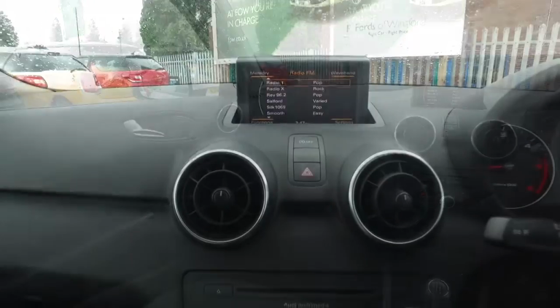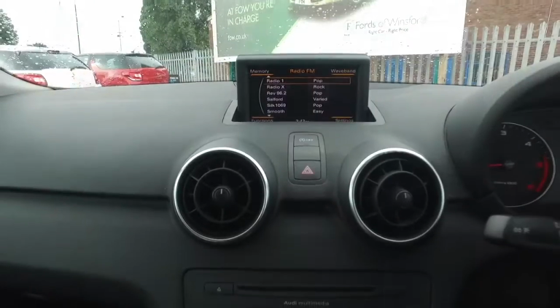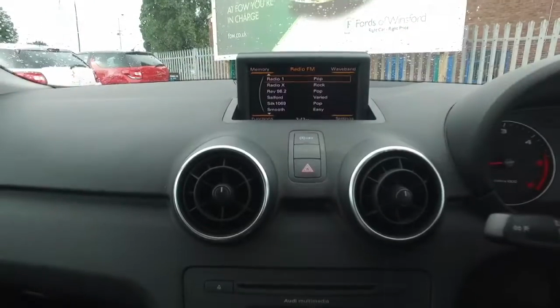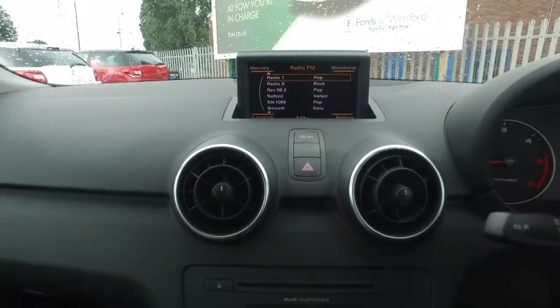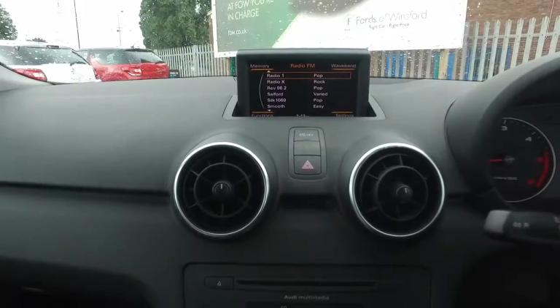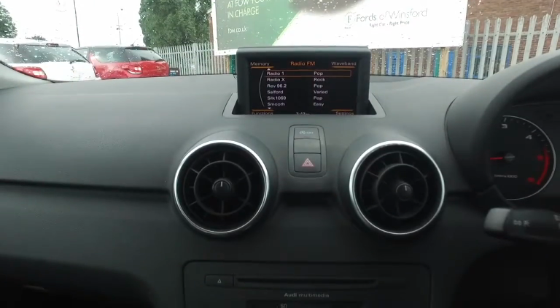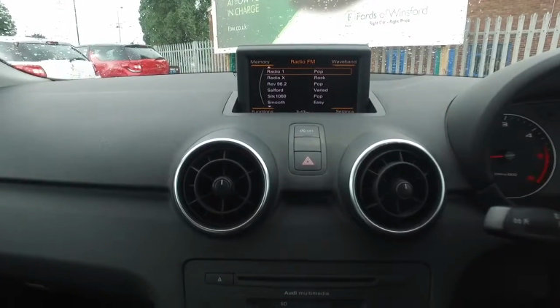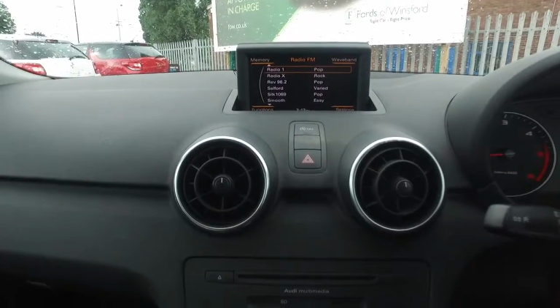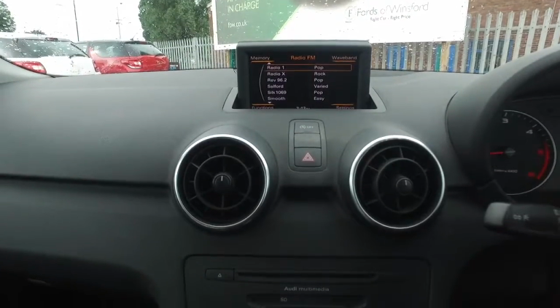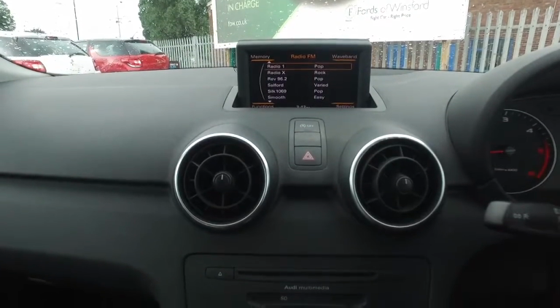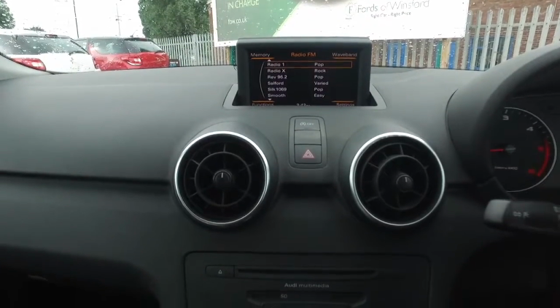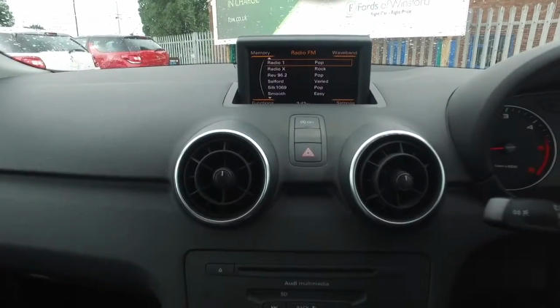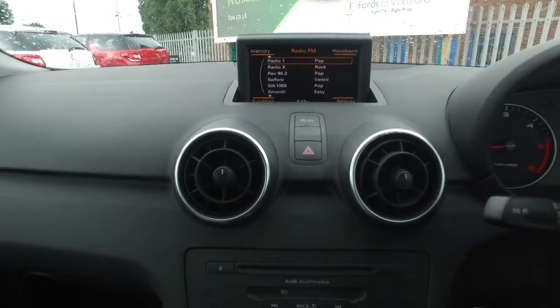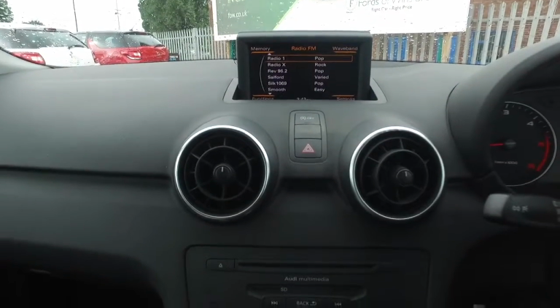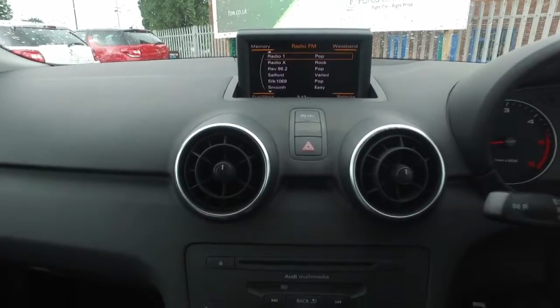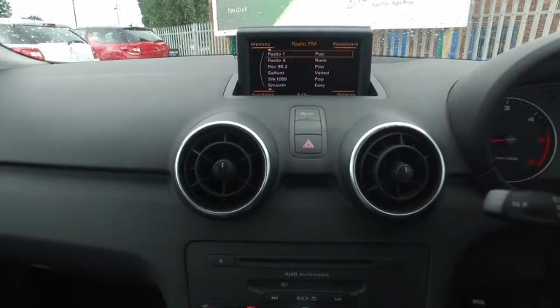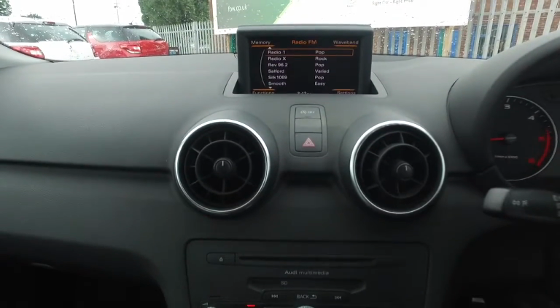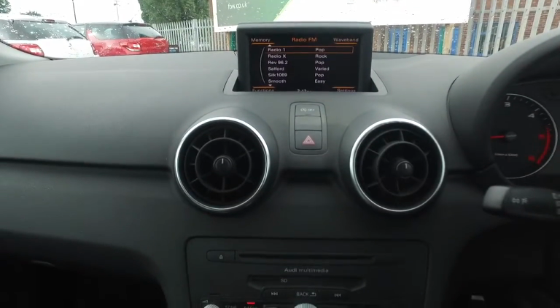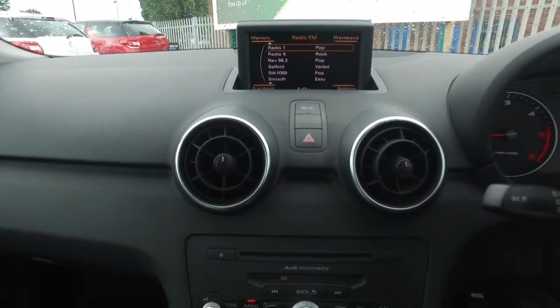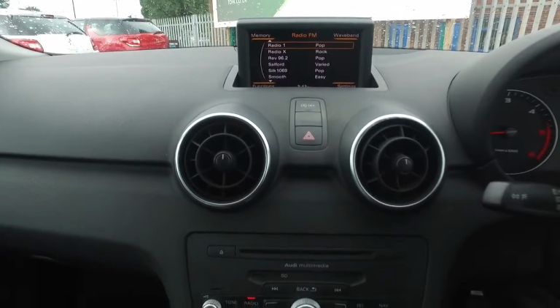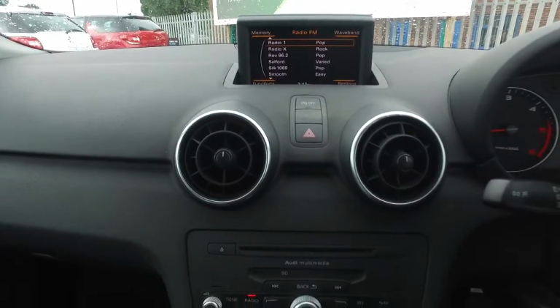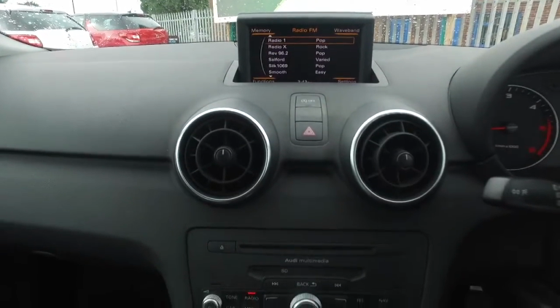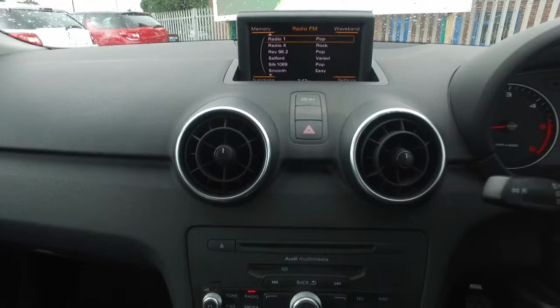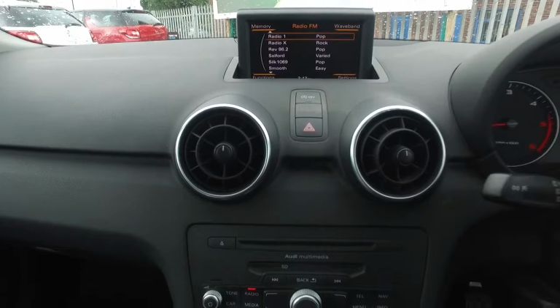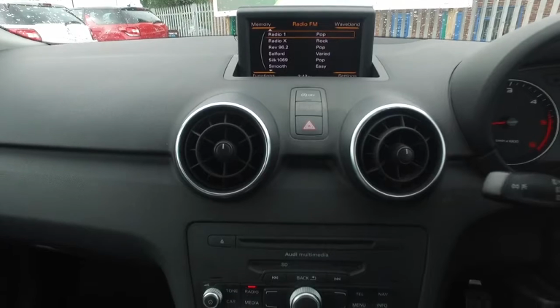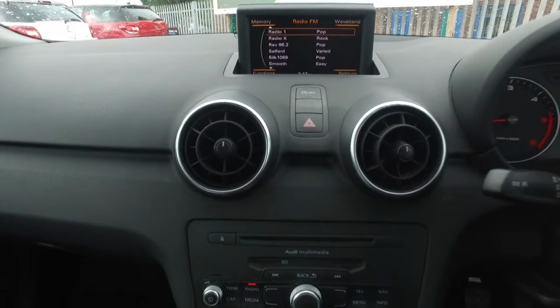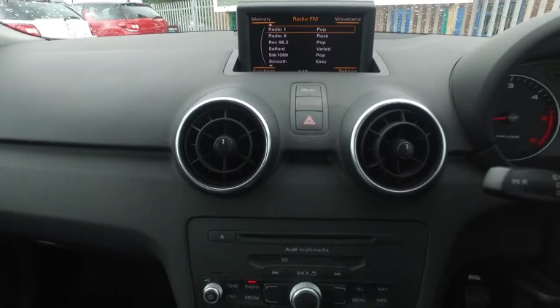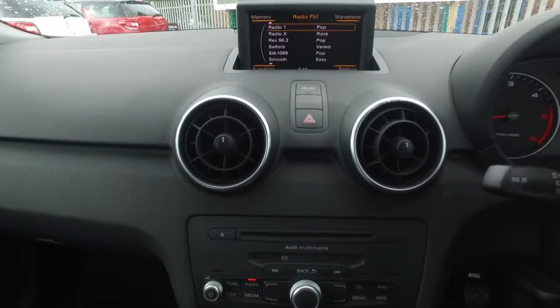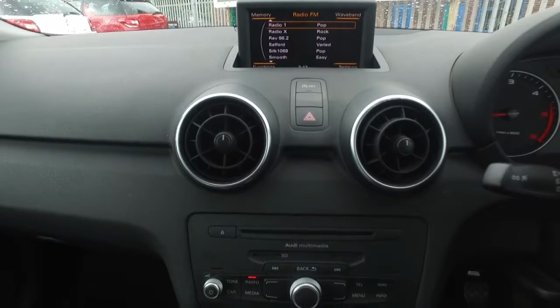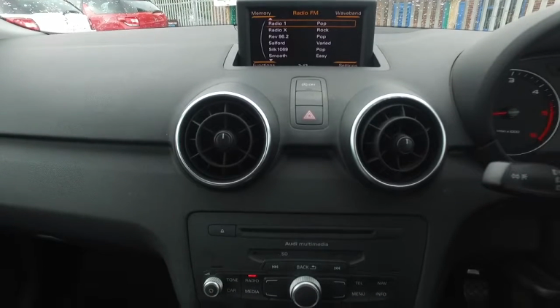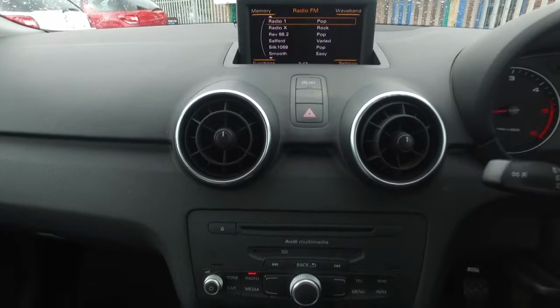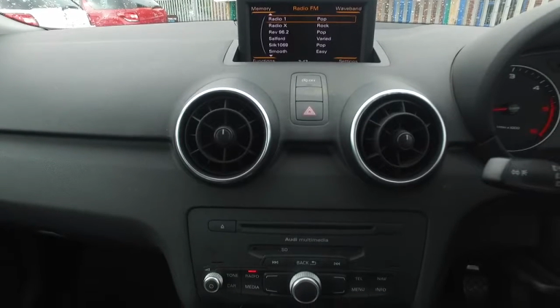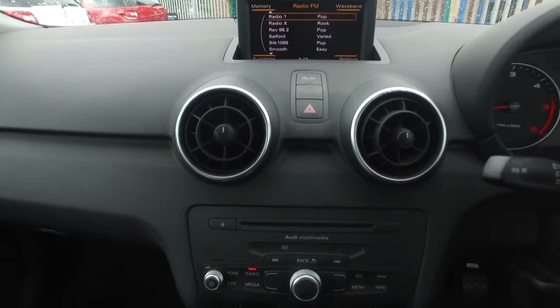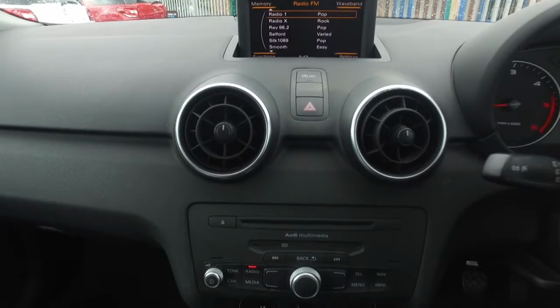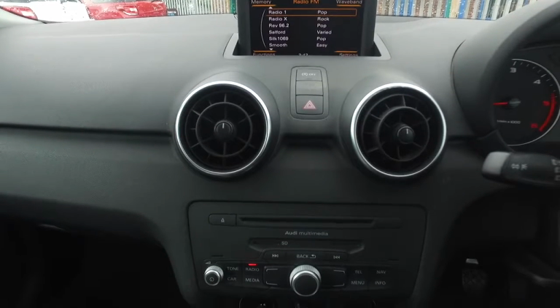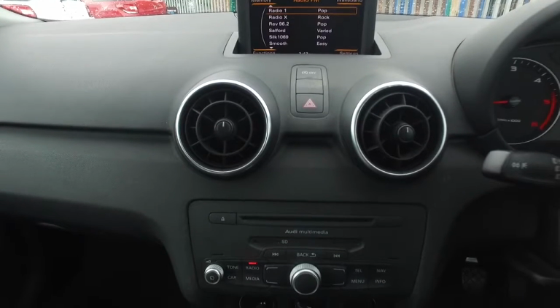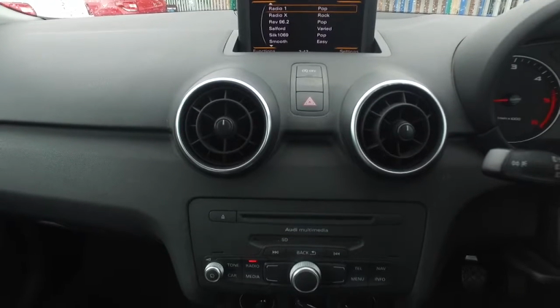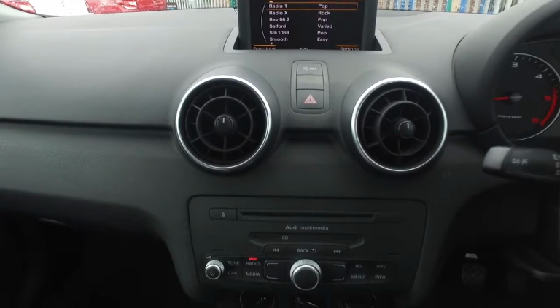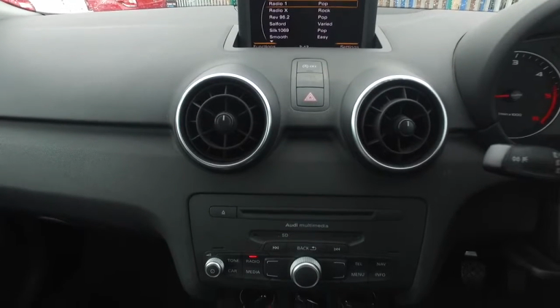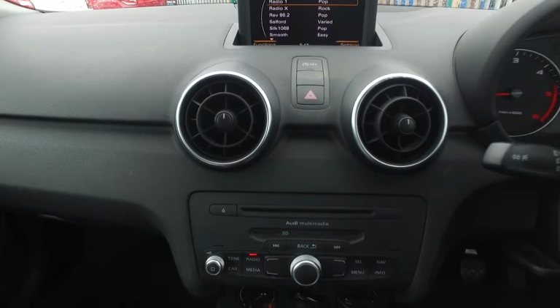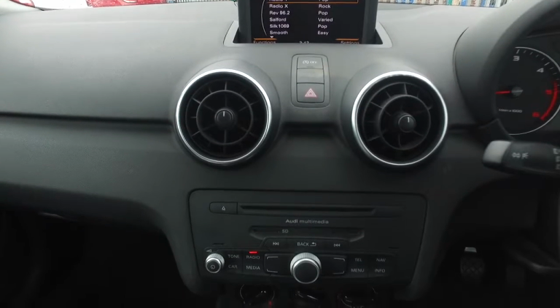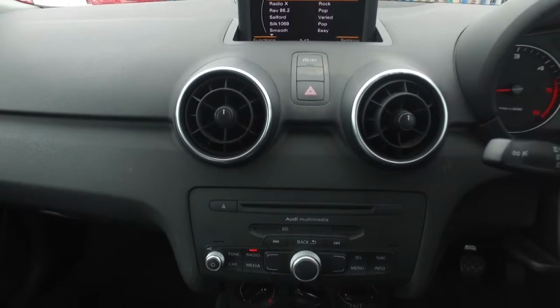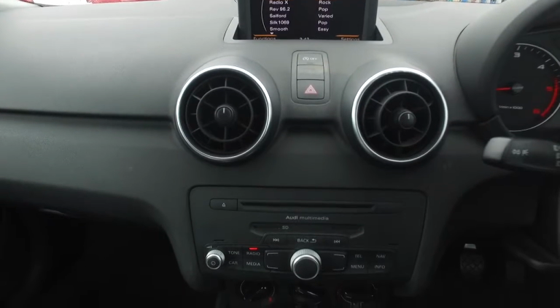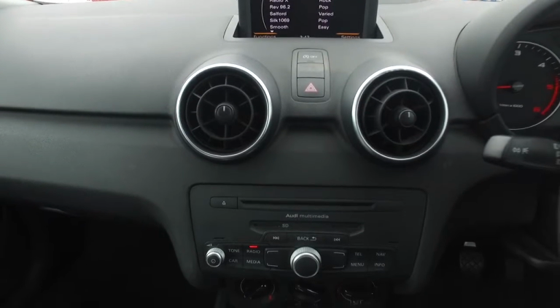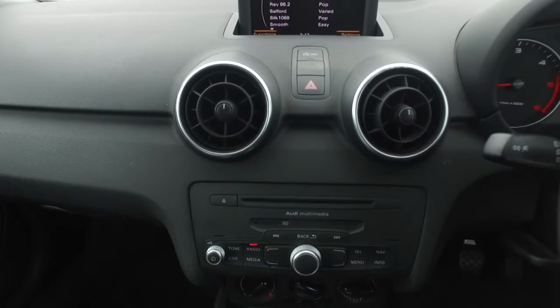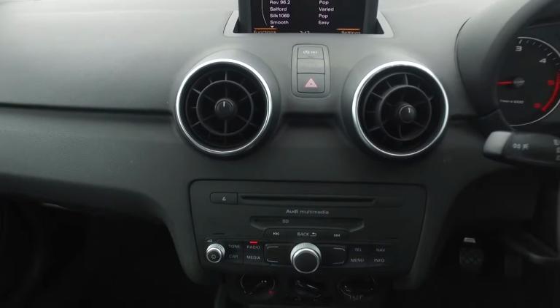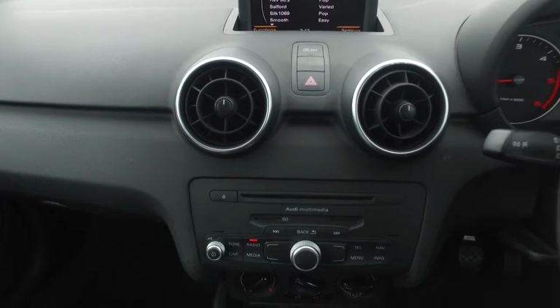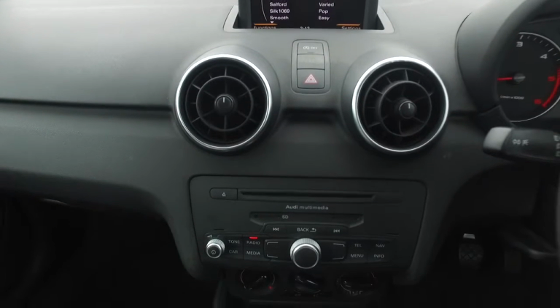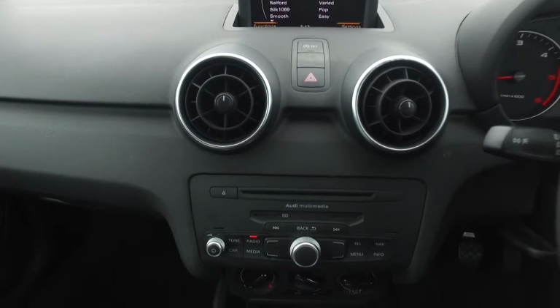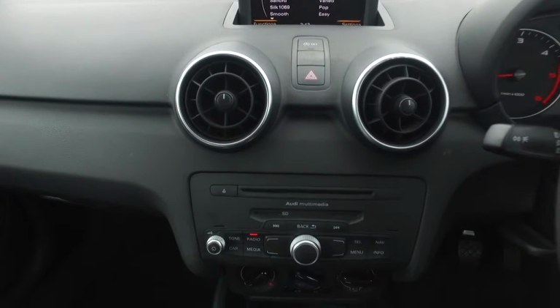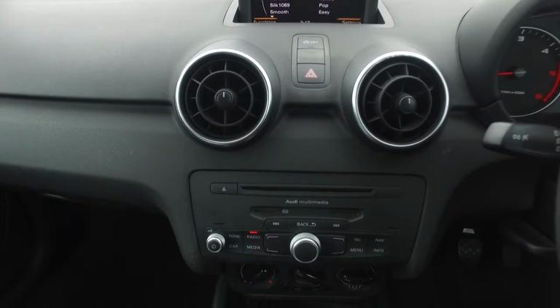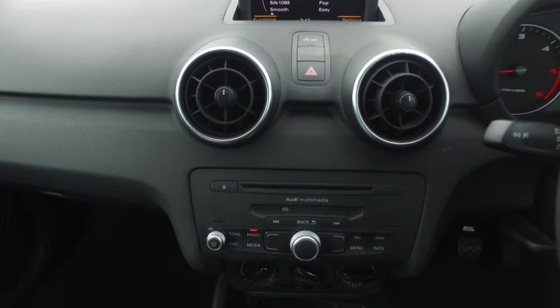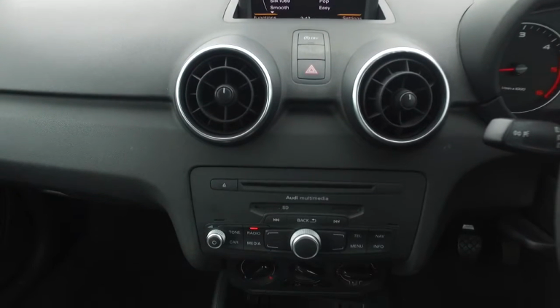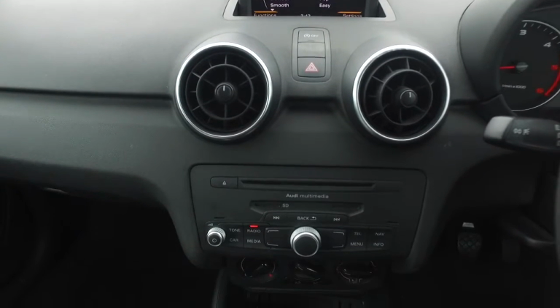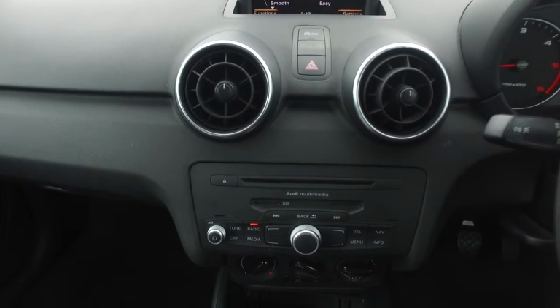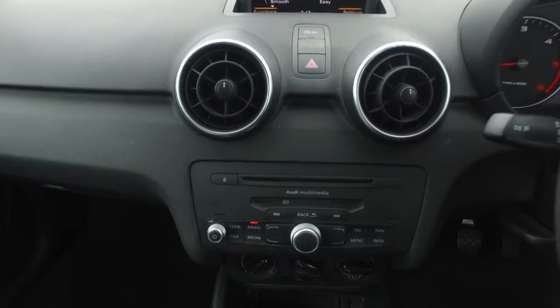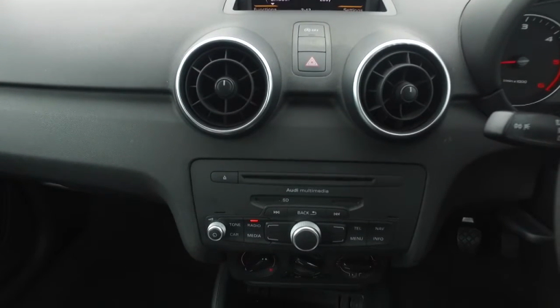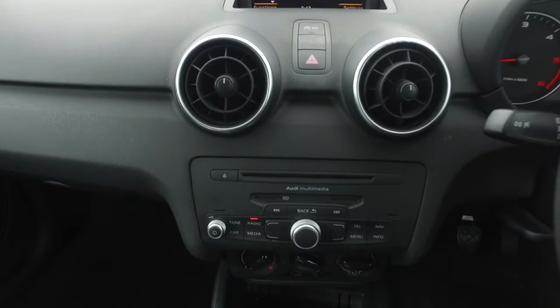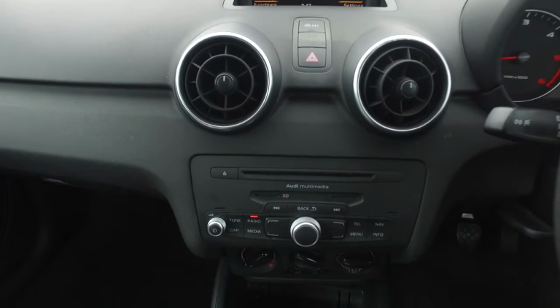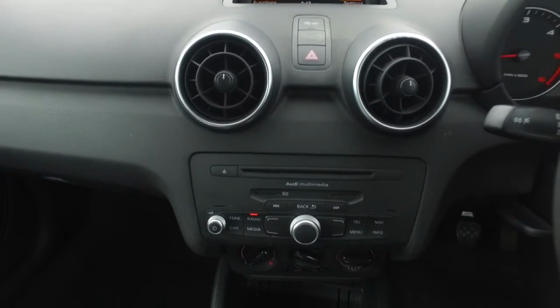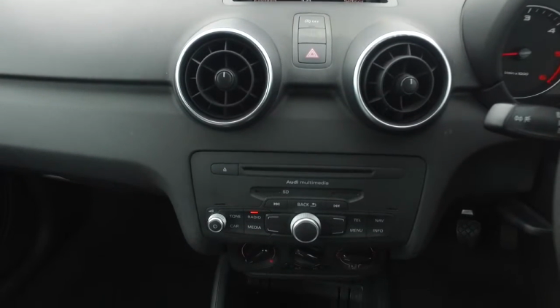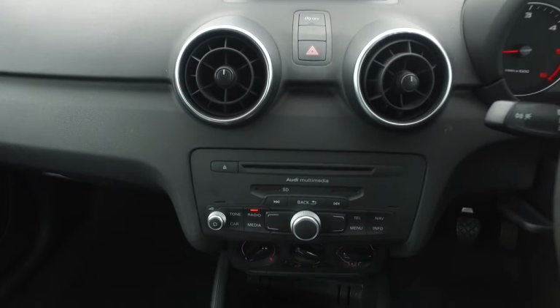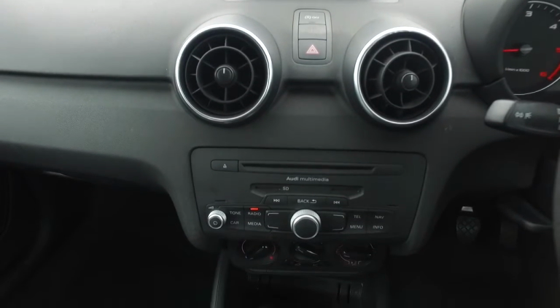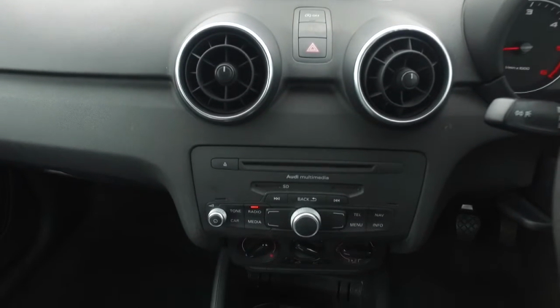It's got a full Audi service history as well, that's good. And economical, of course — 74 mpg combined.